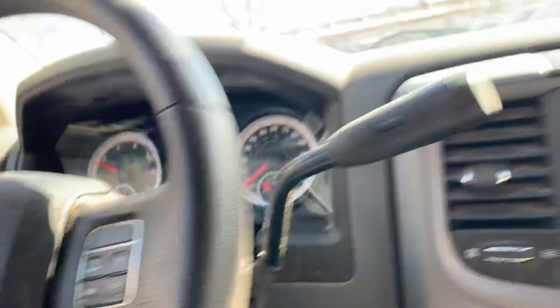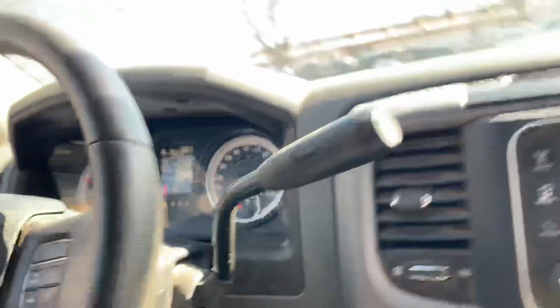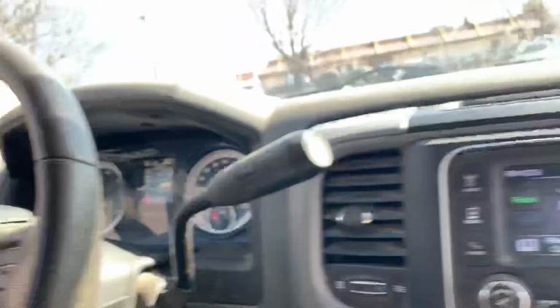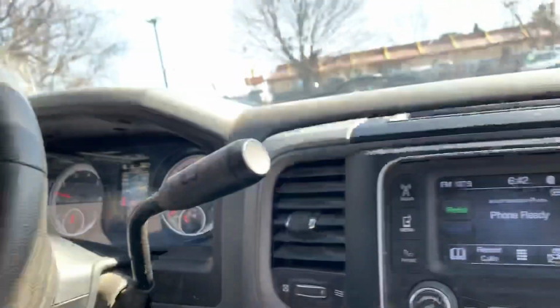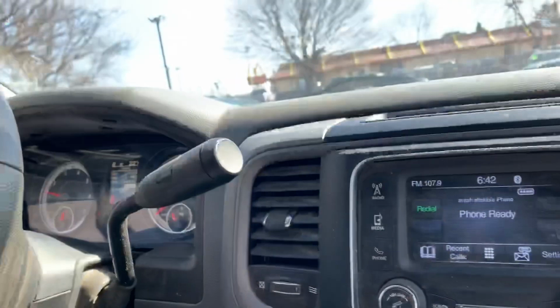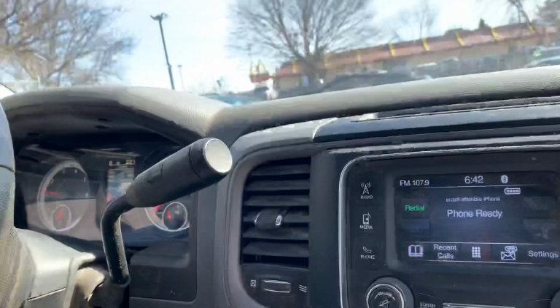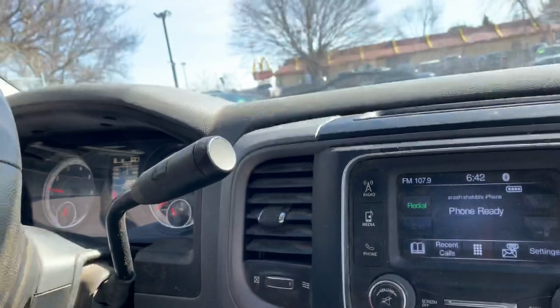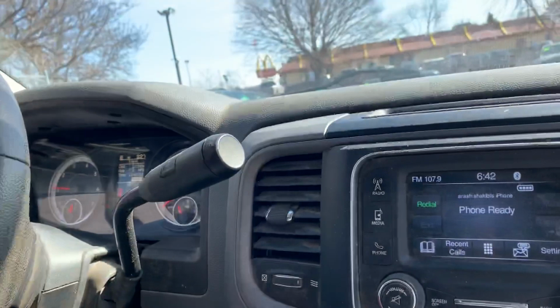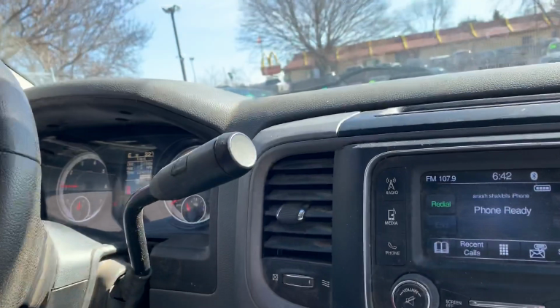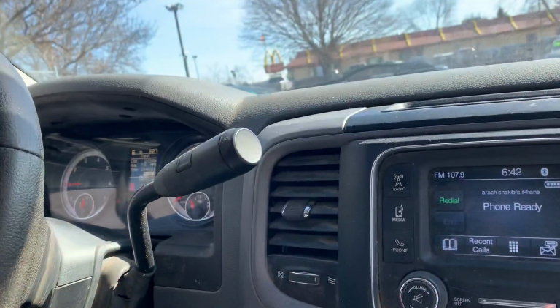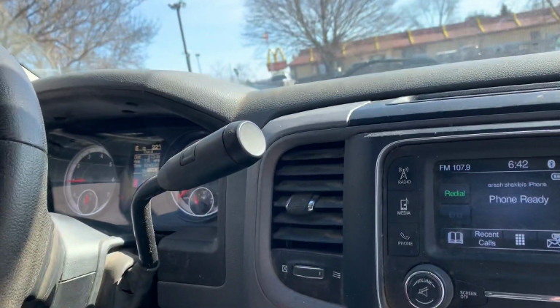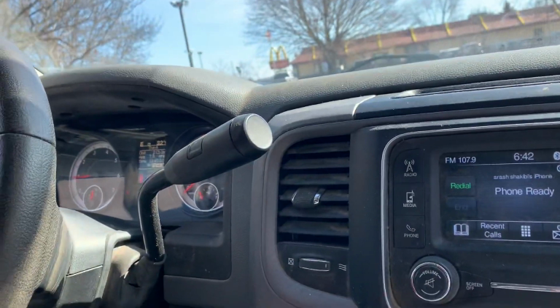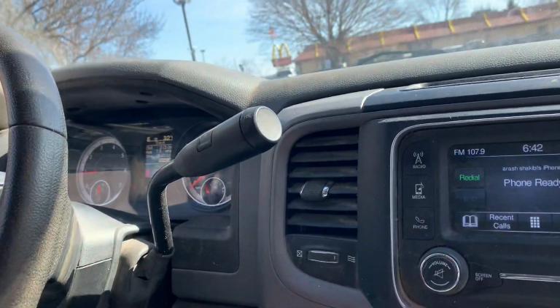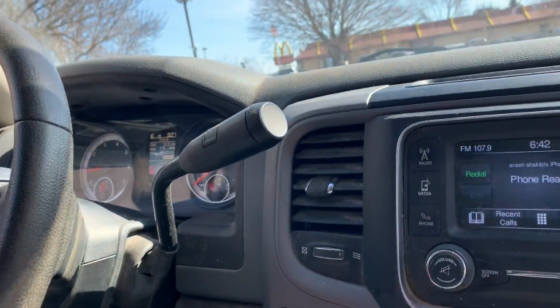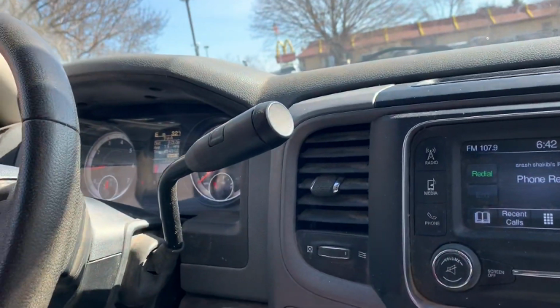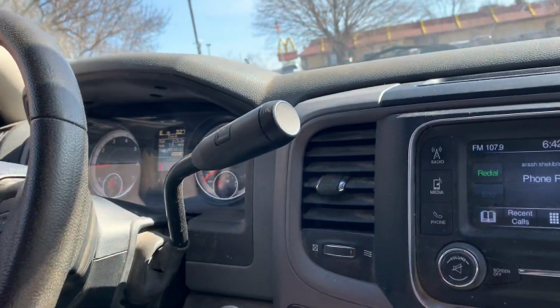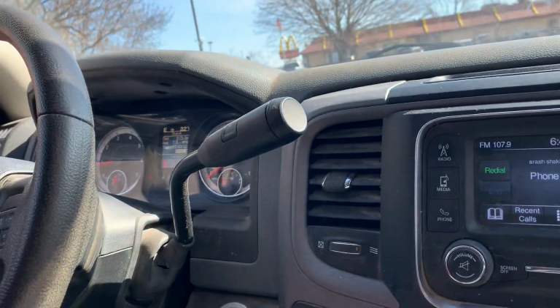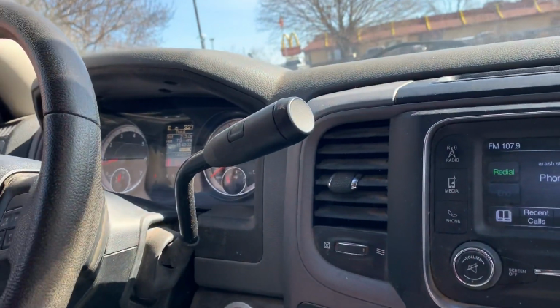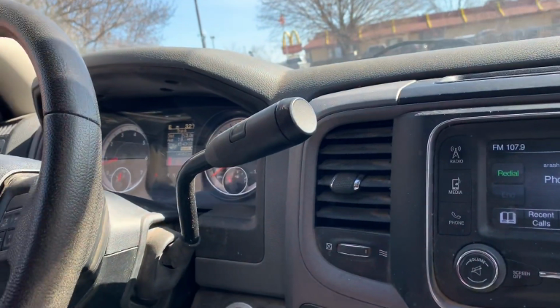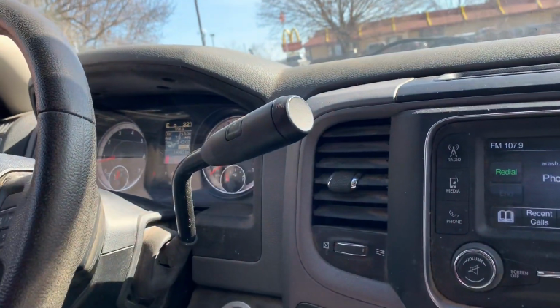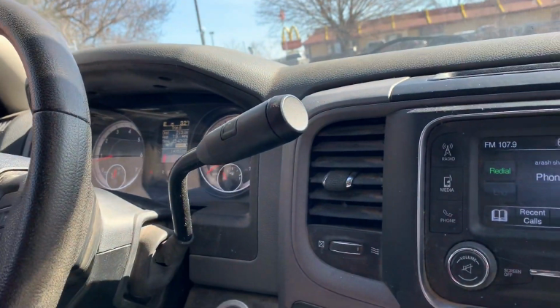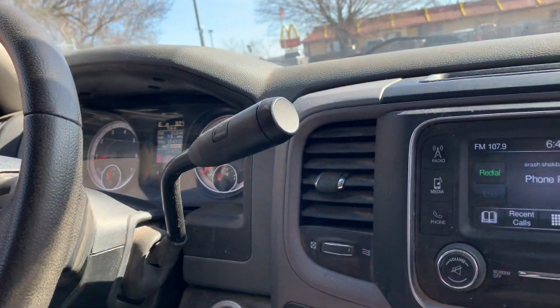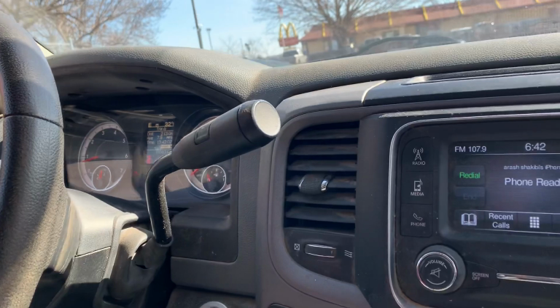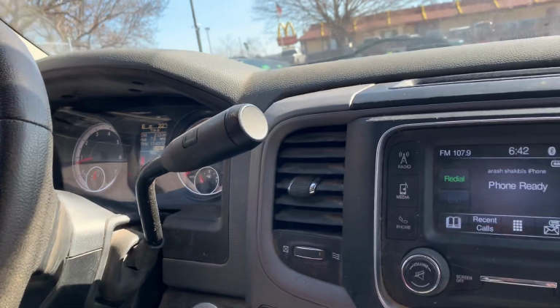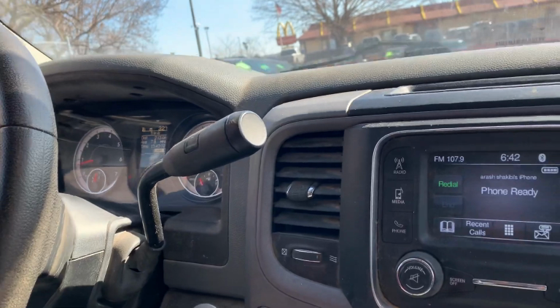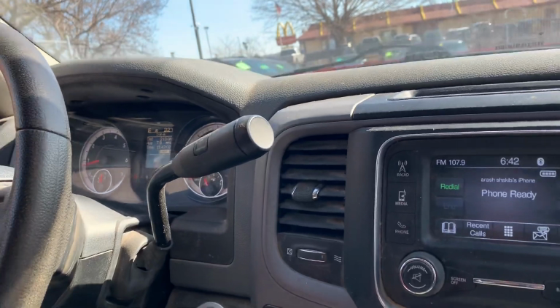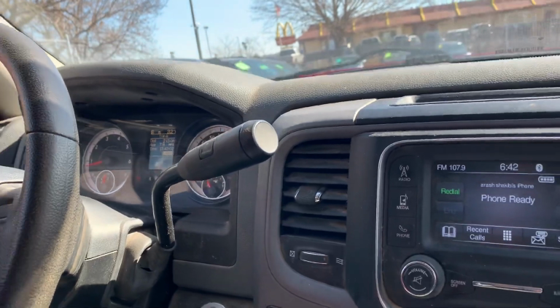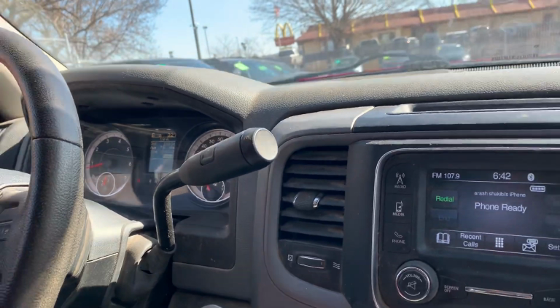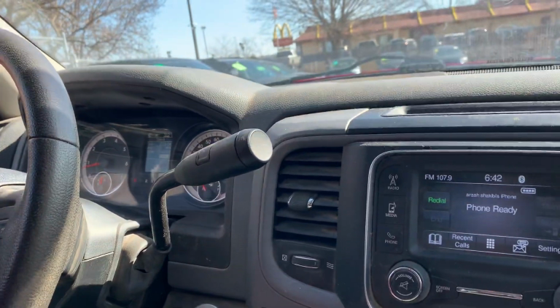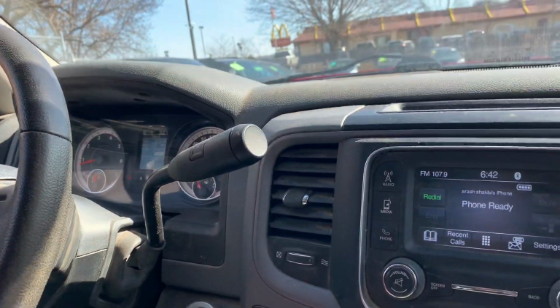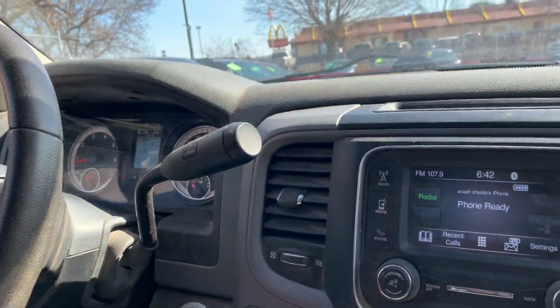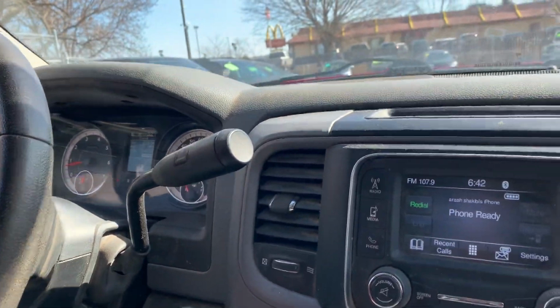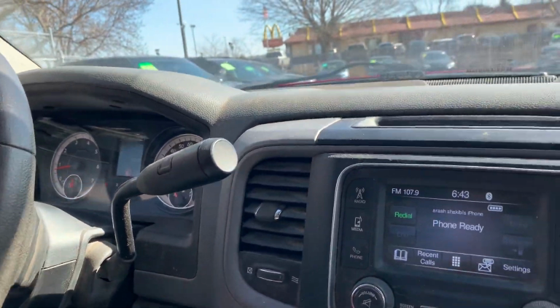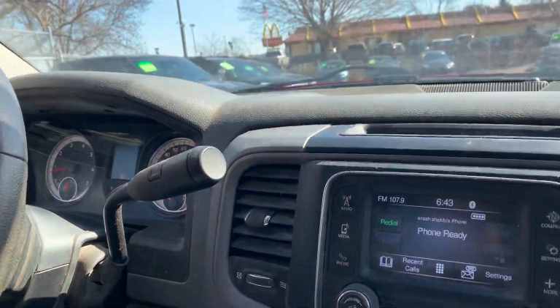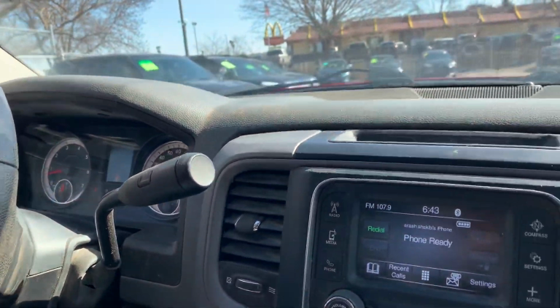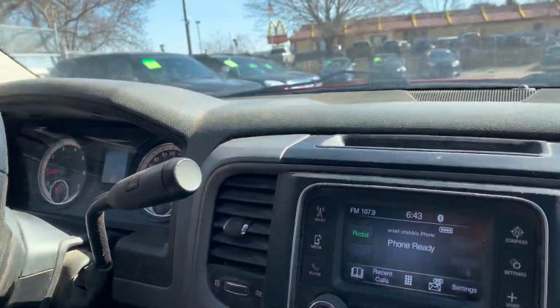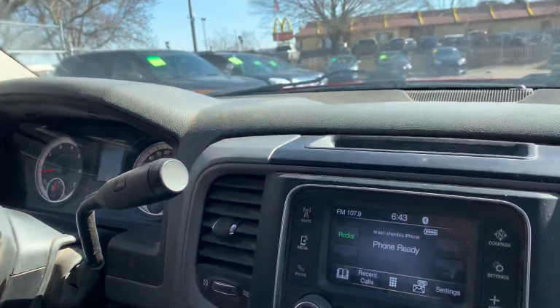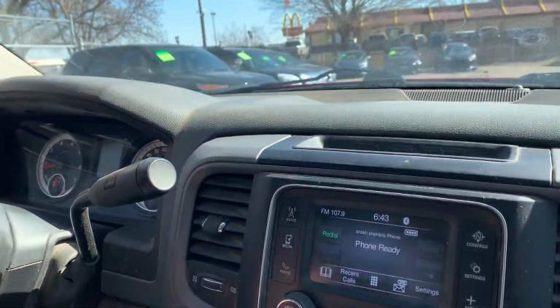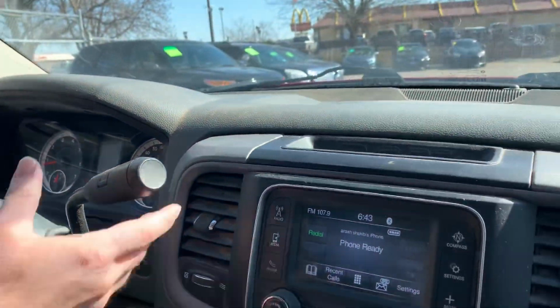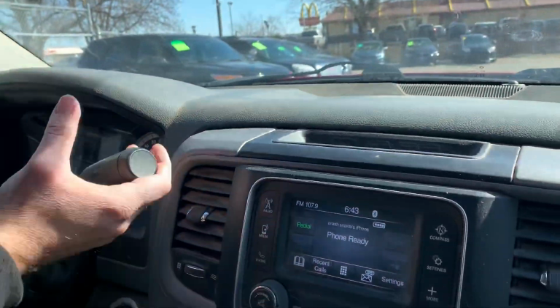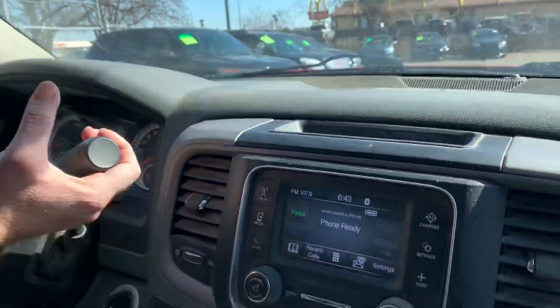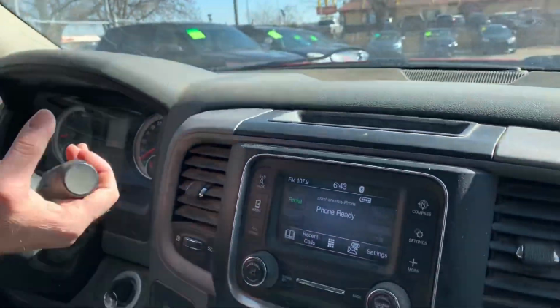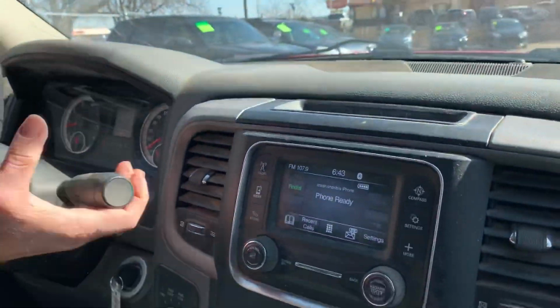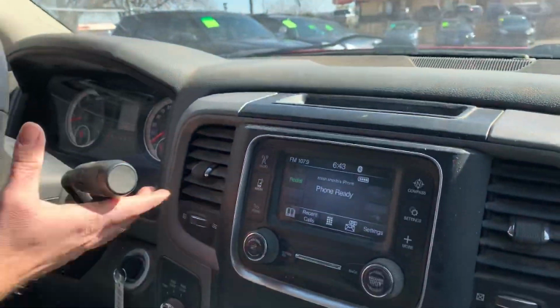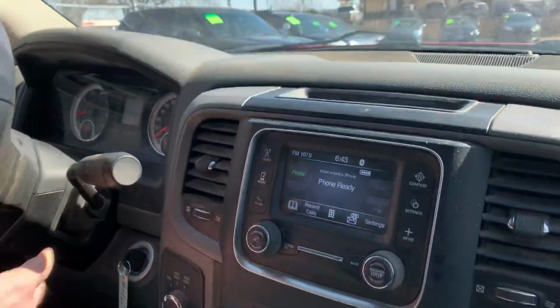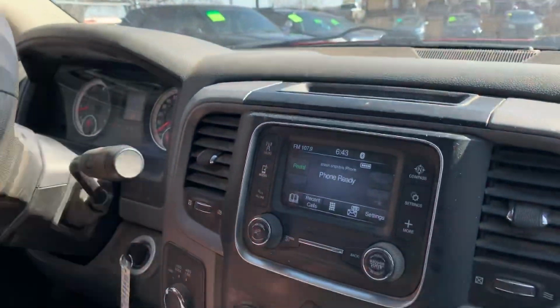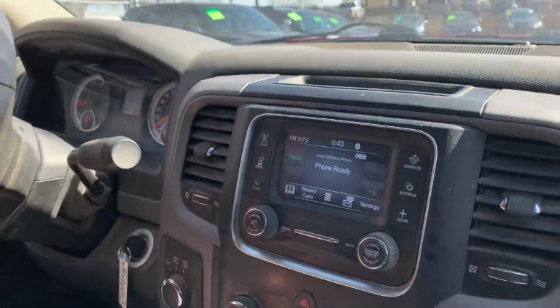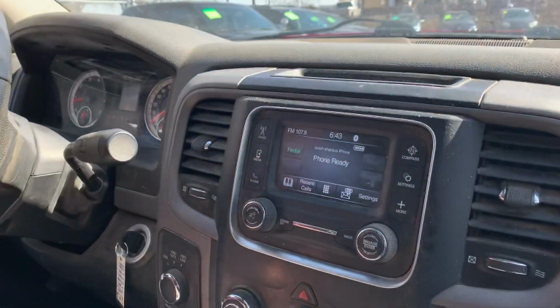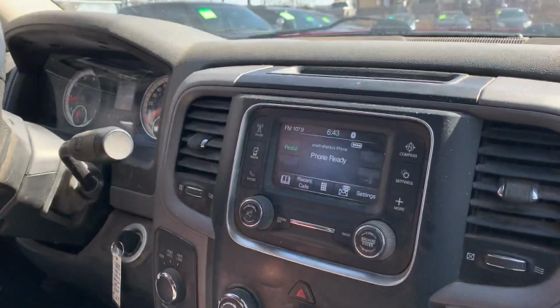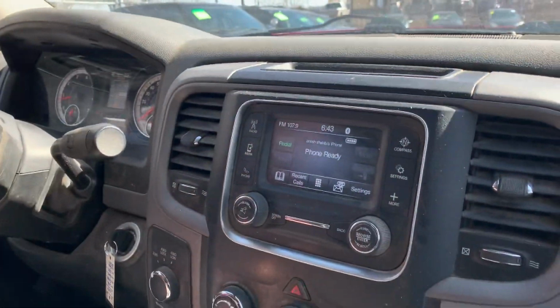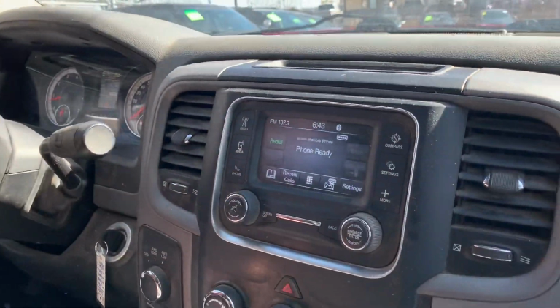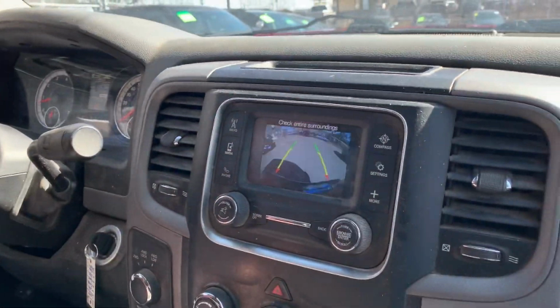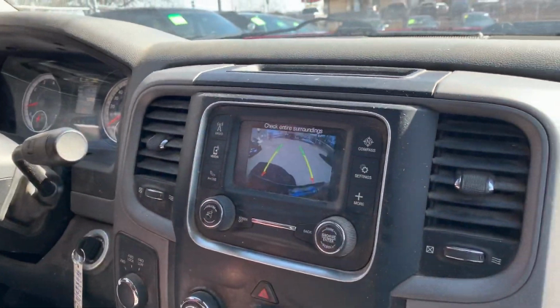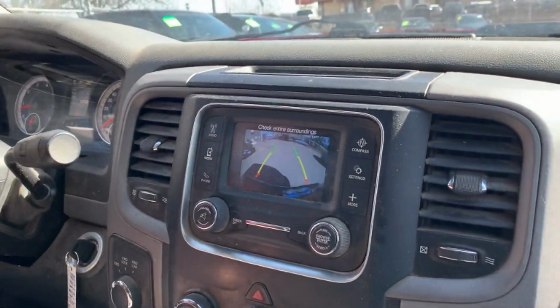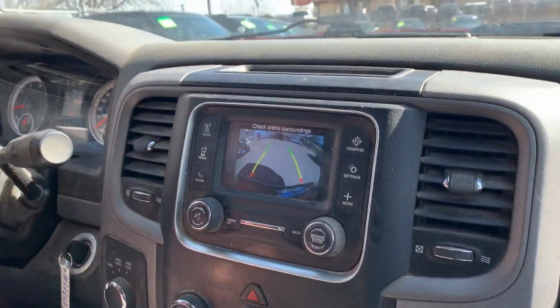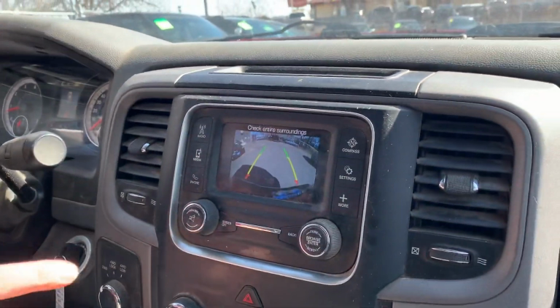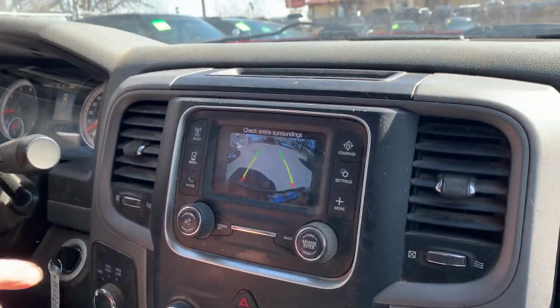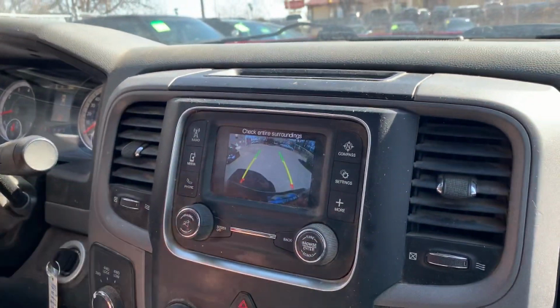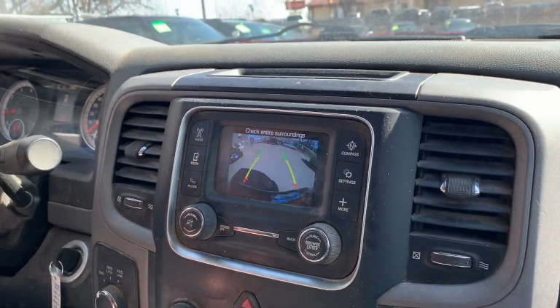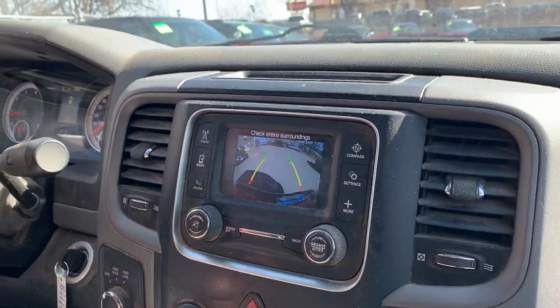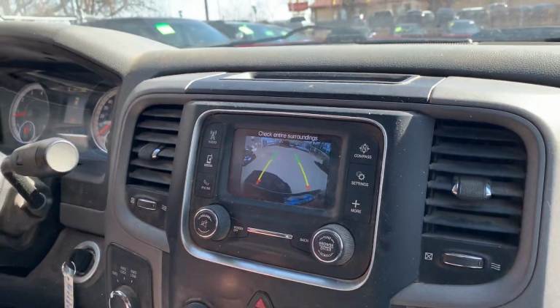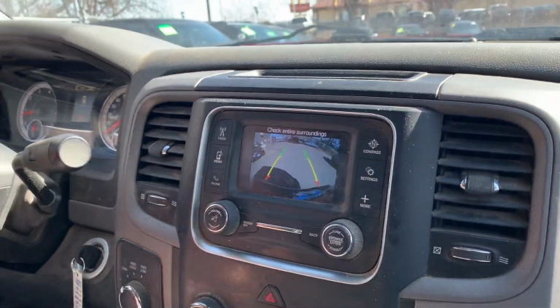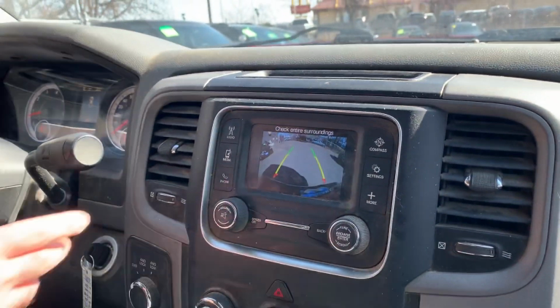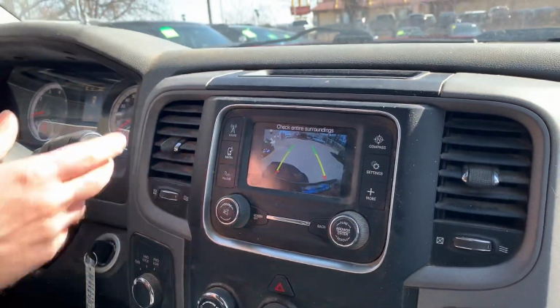This one does have the backup camera as mentioned. I'll put it in reverse — there's your backup camera there.